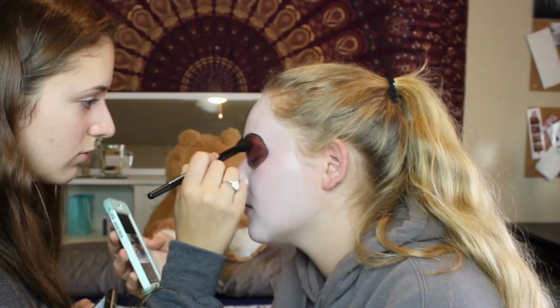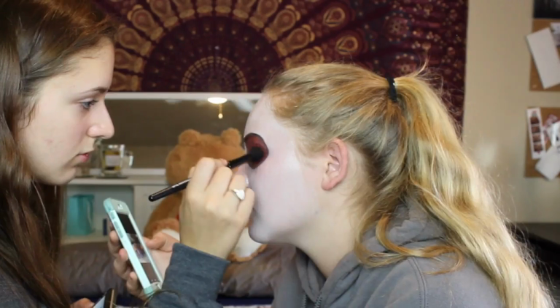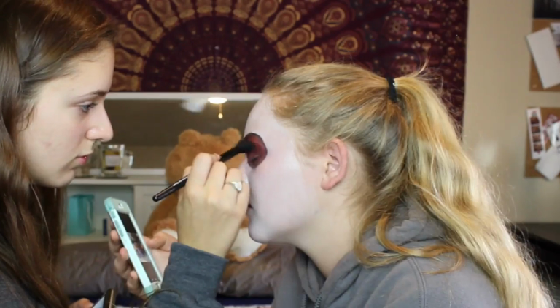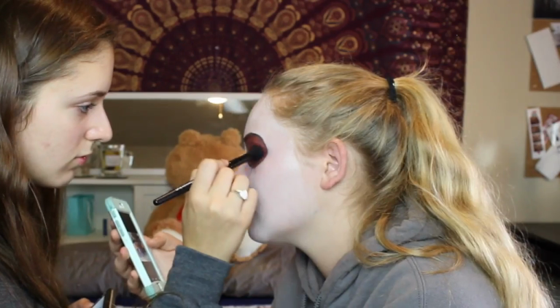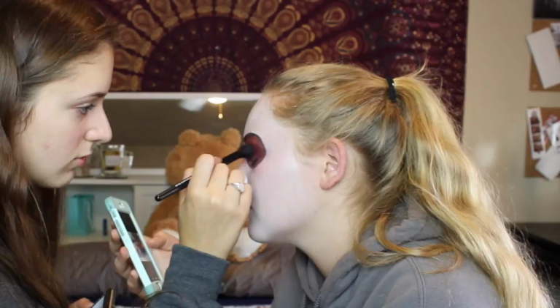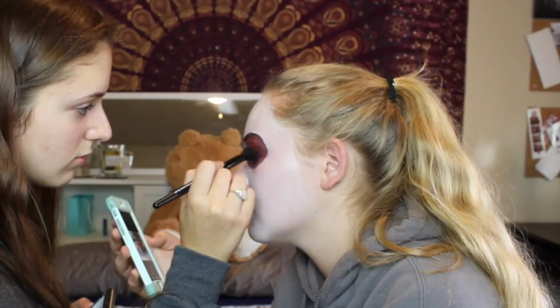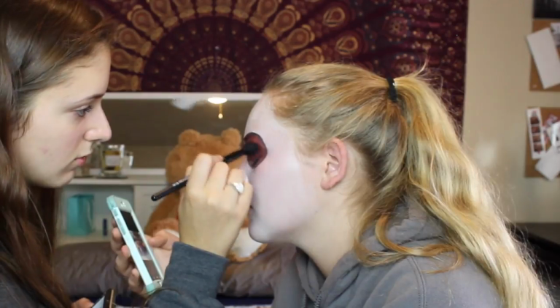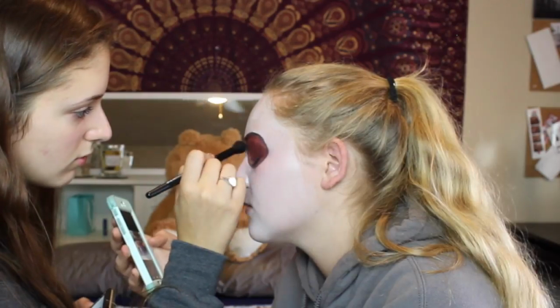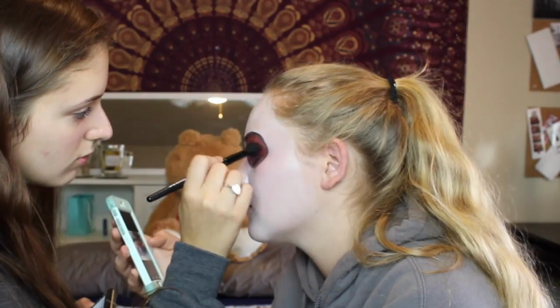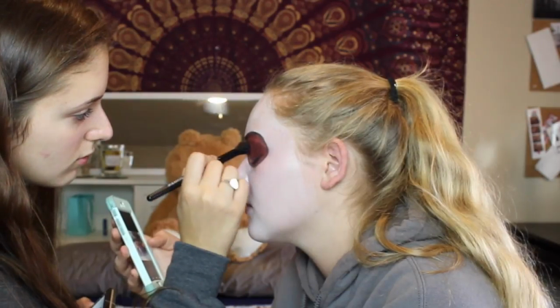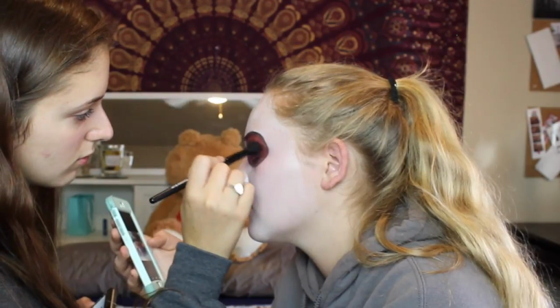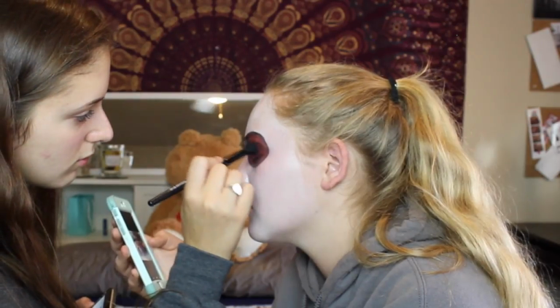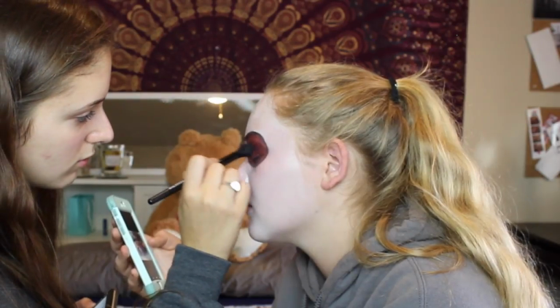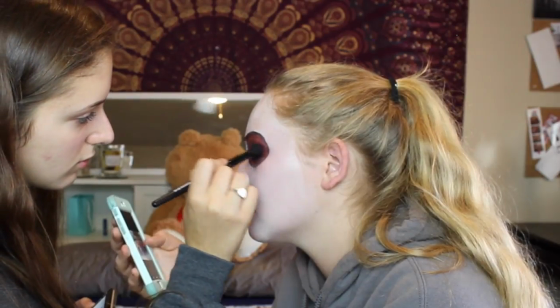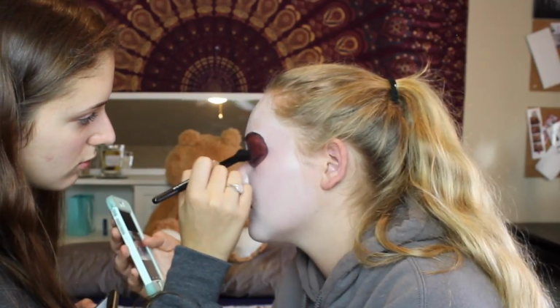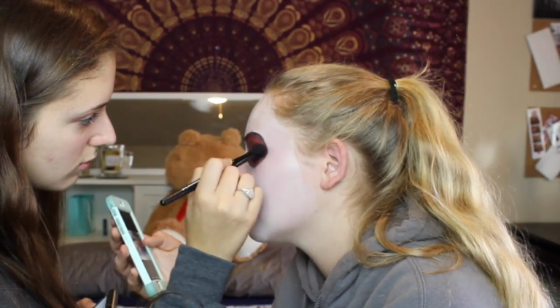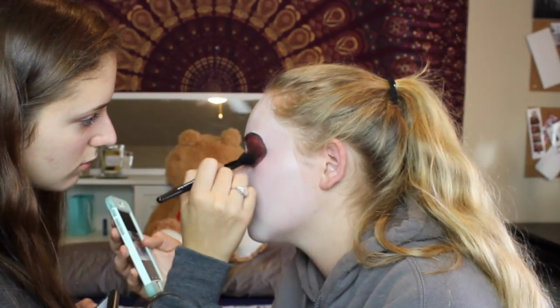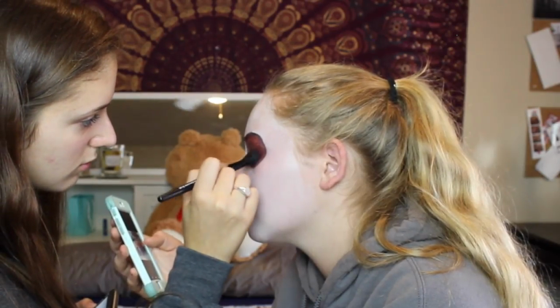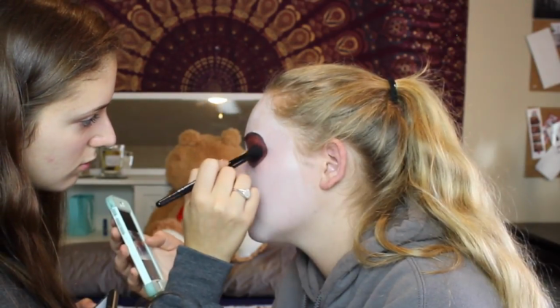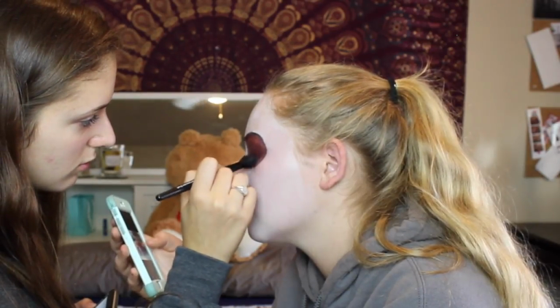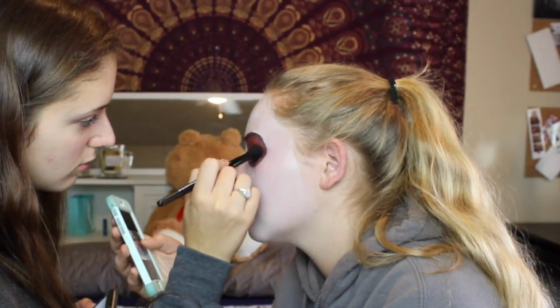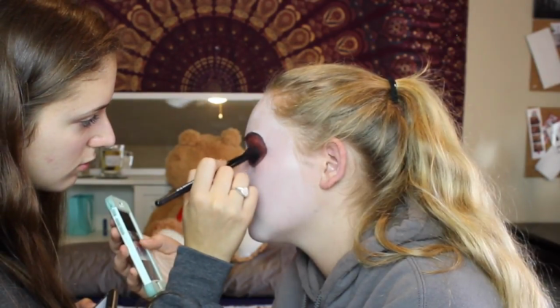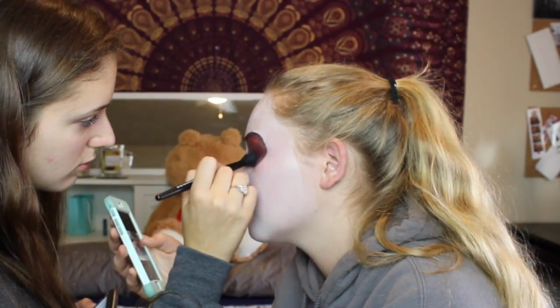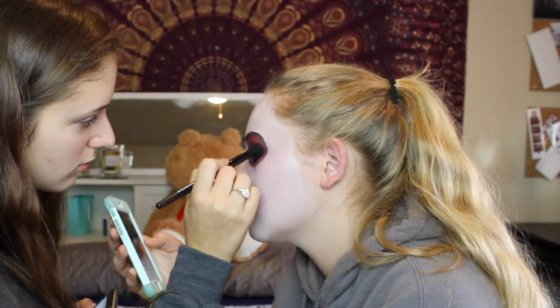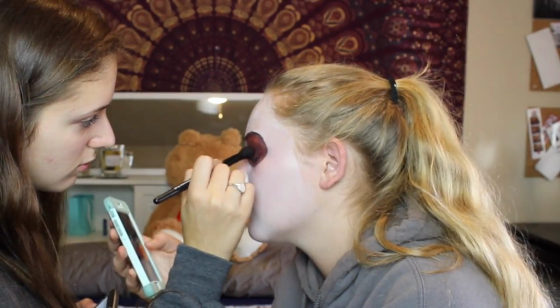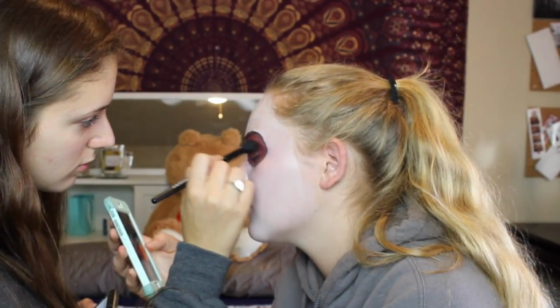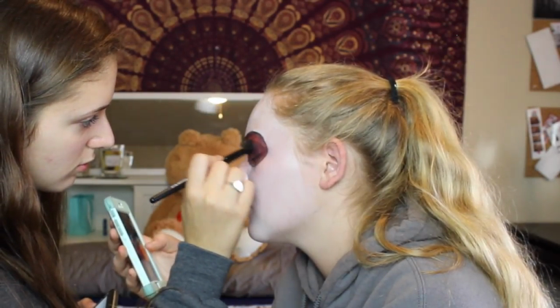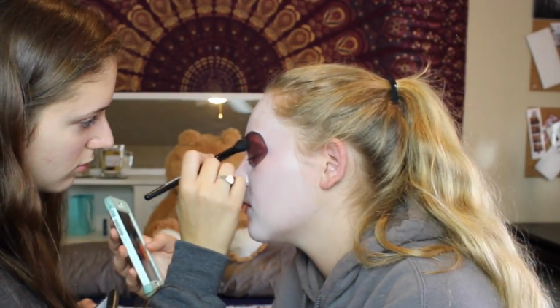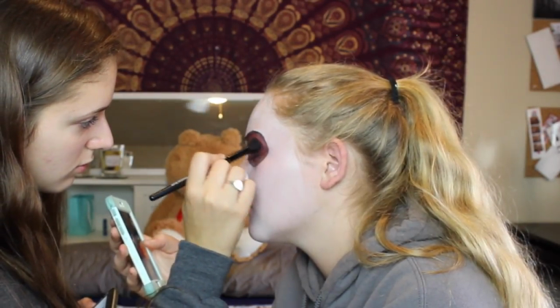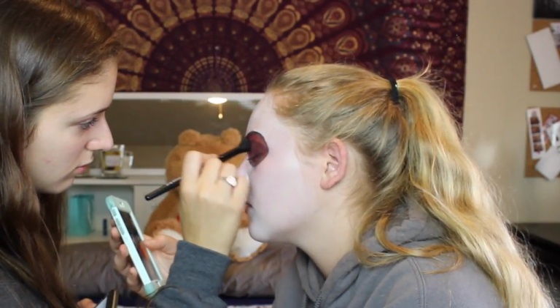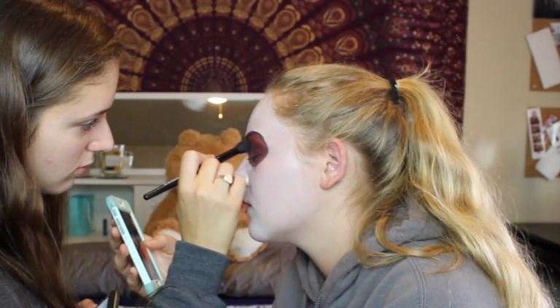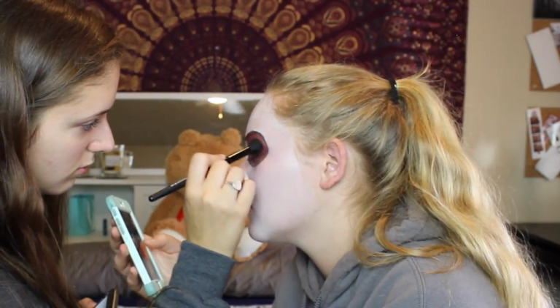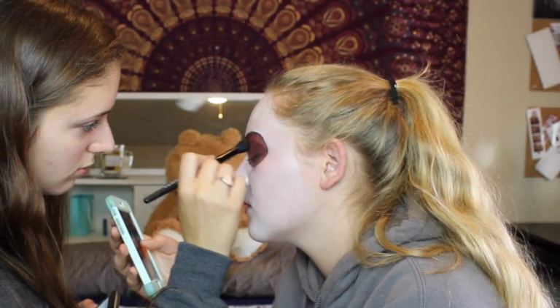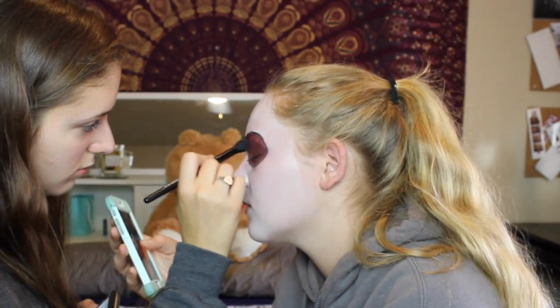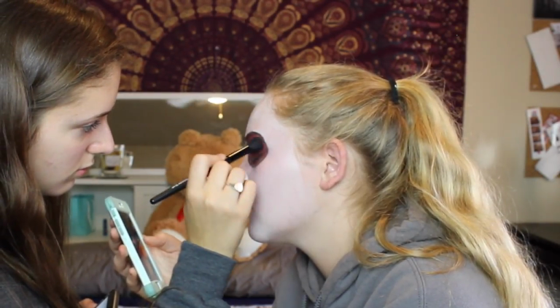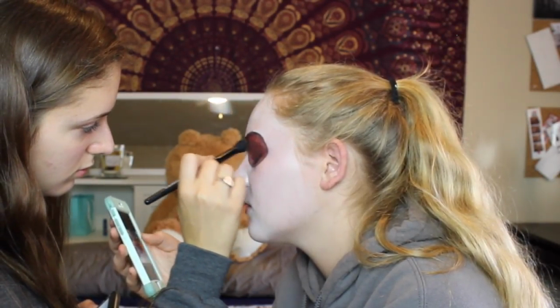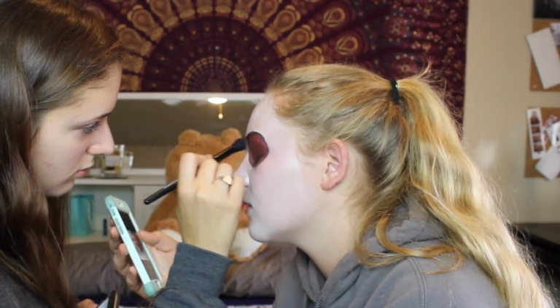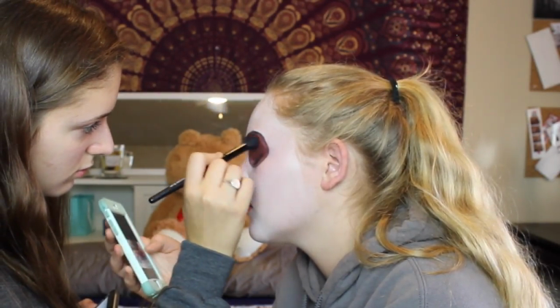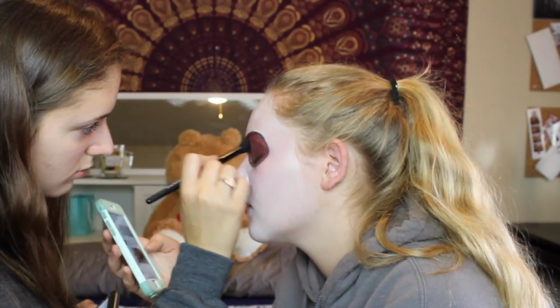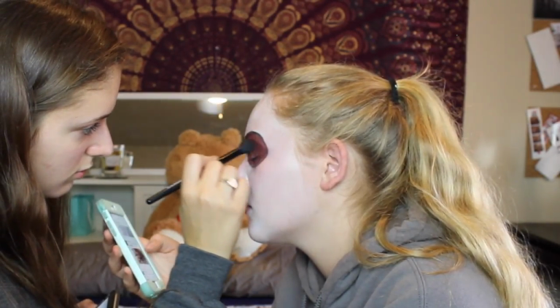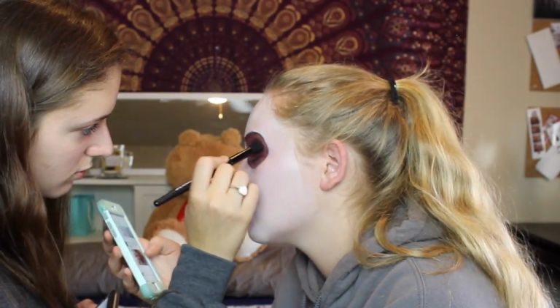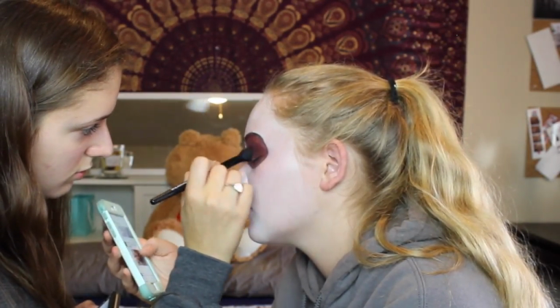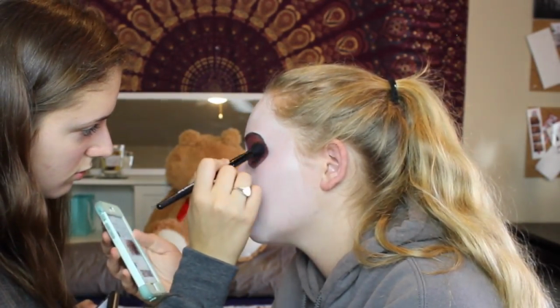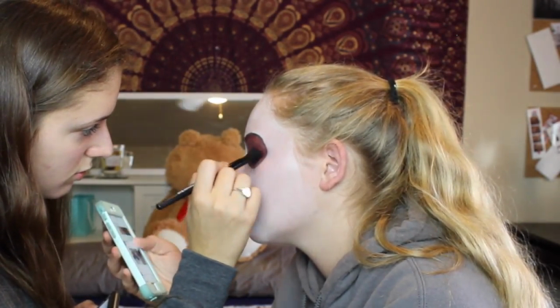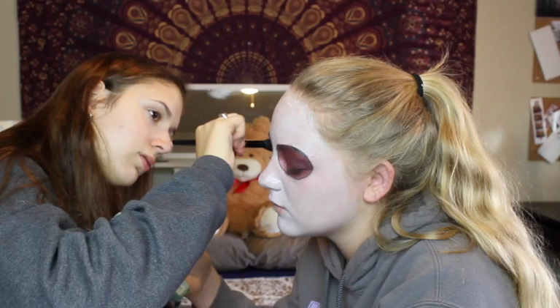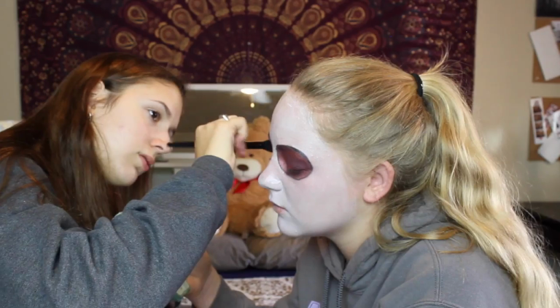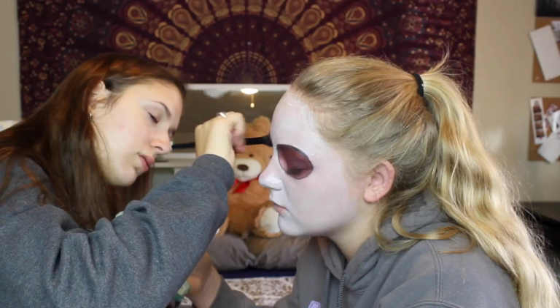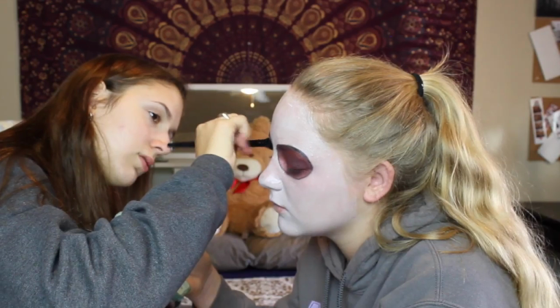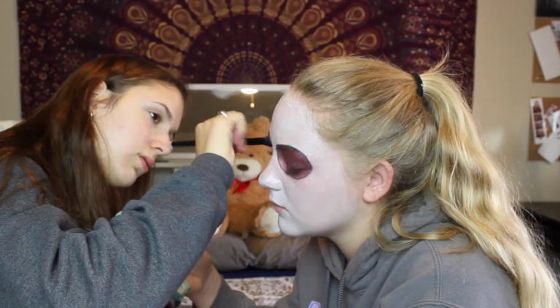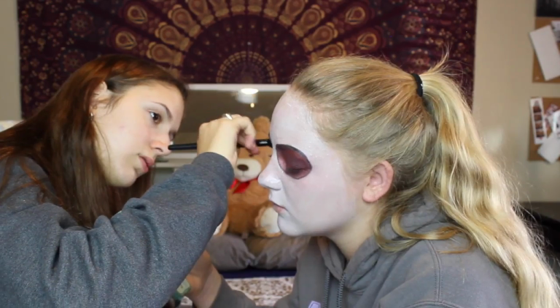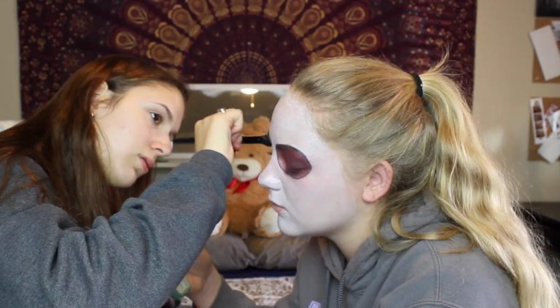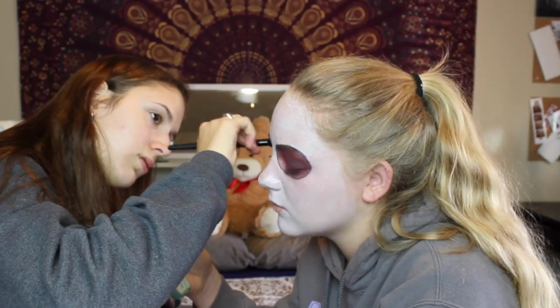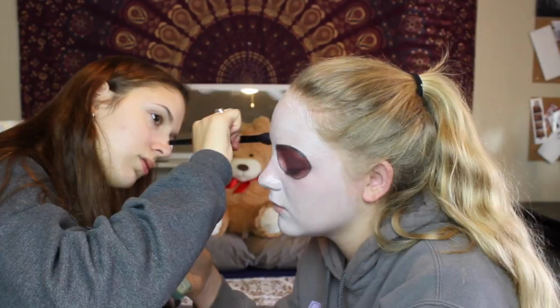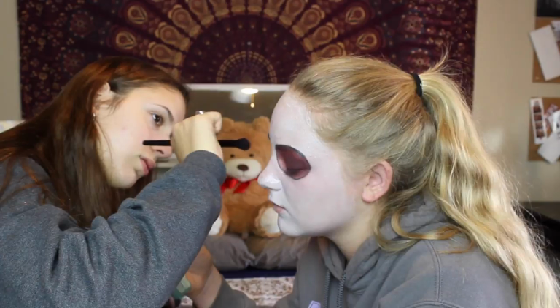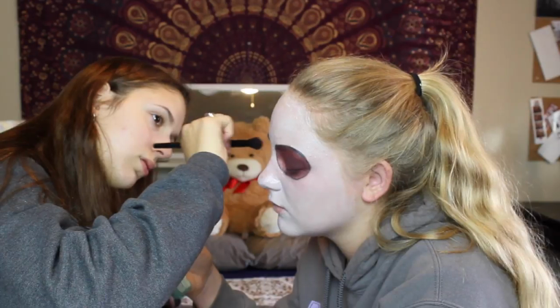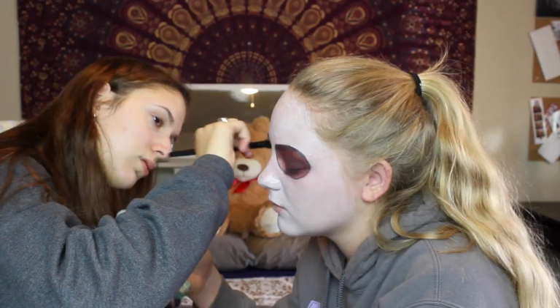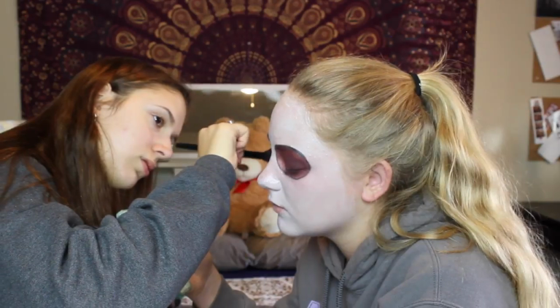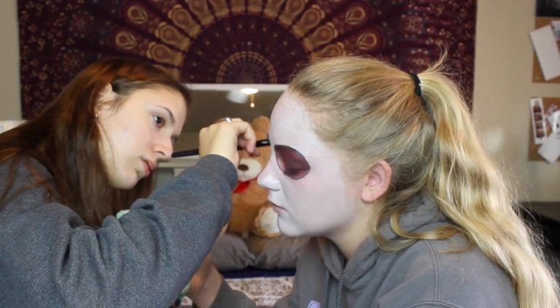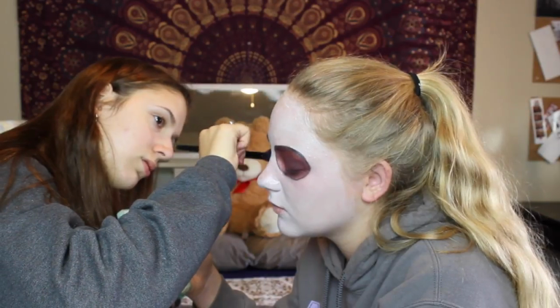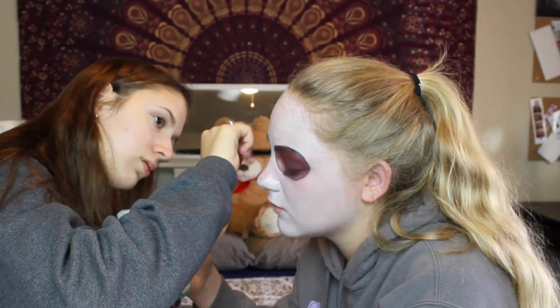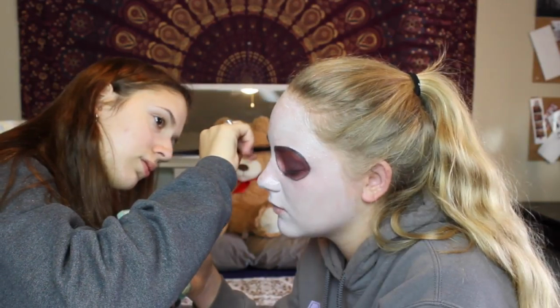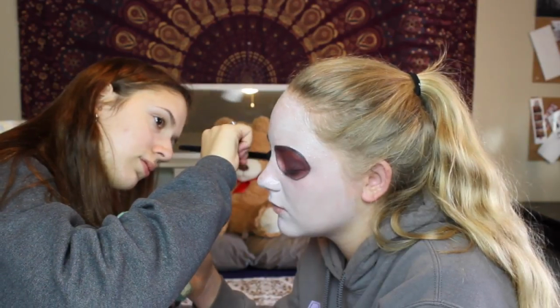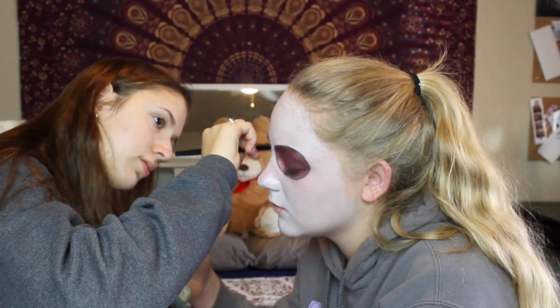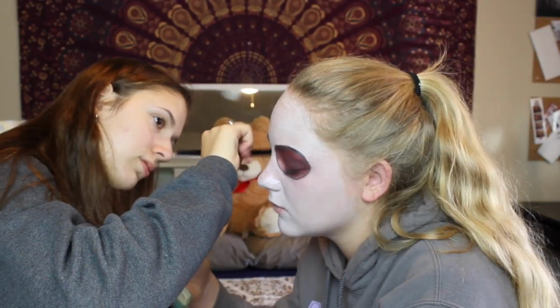Right here I'm just messily adding some more definition to the crease by adding a black eyeshadow to the outer corners of the eyes.